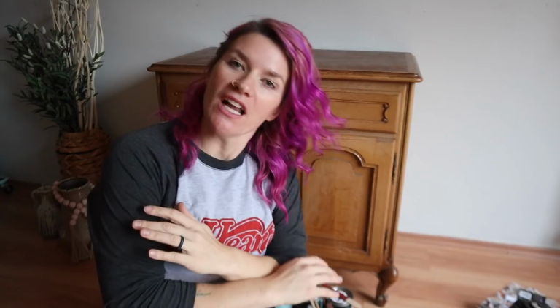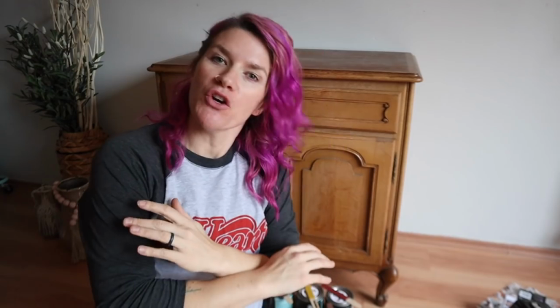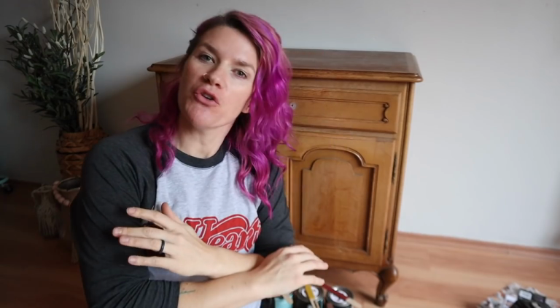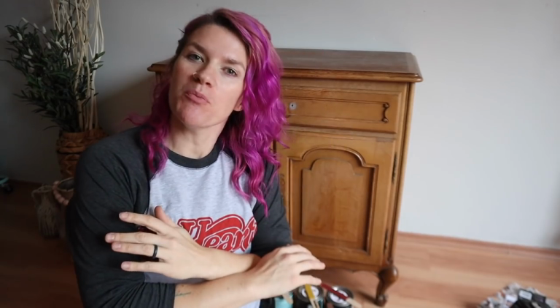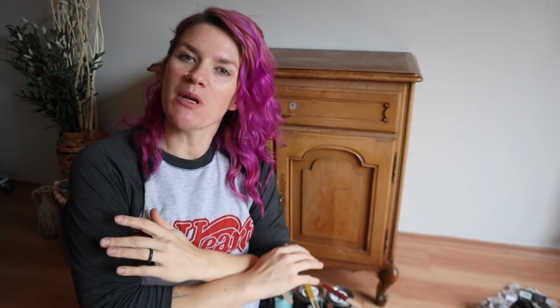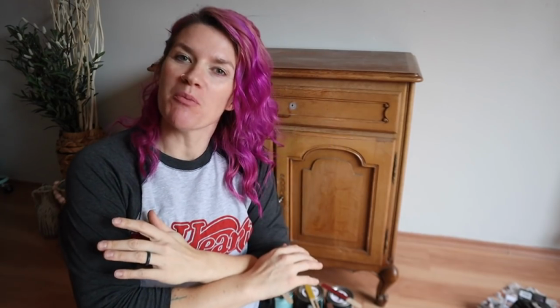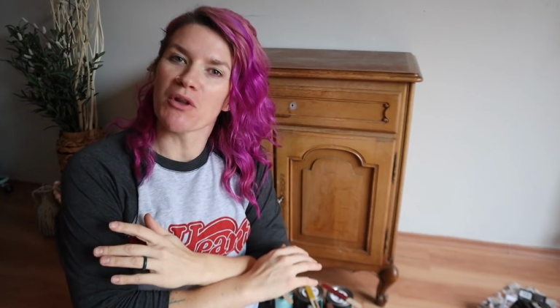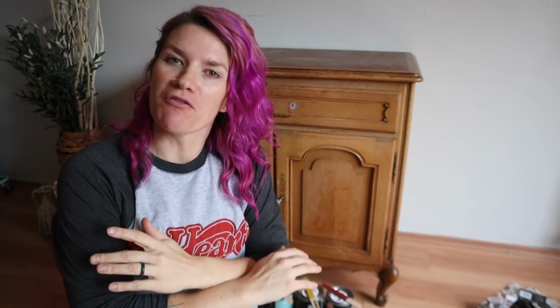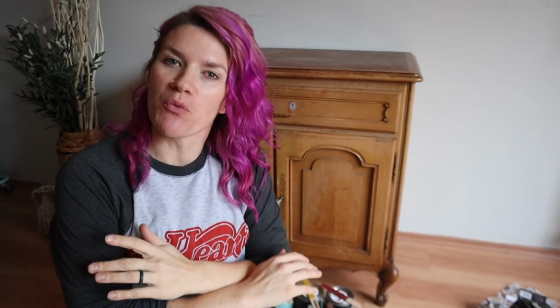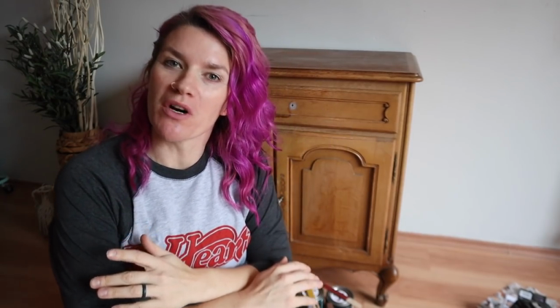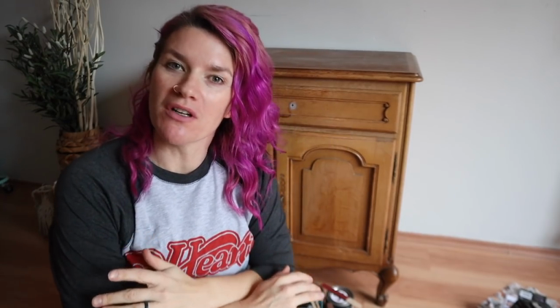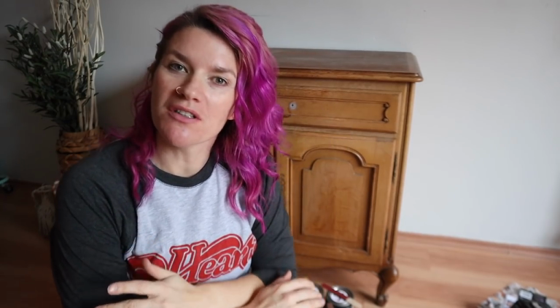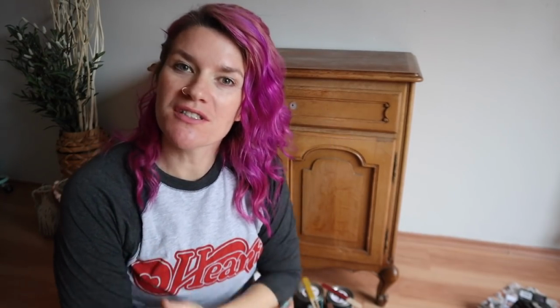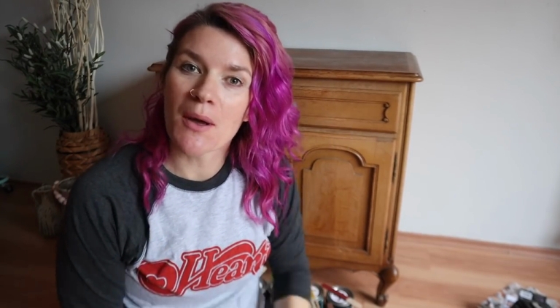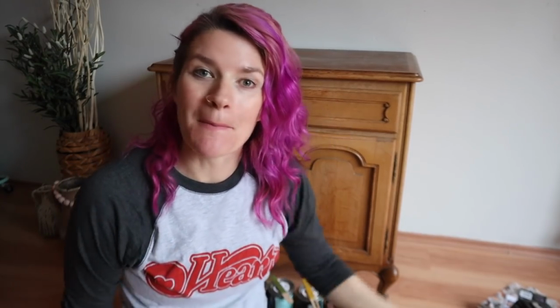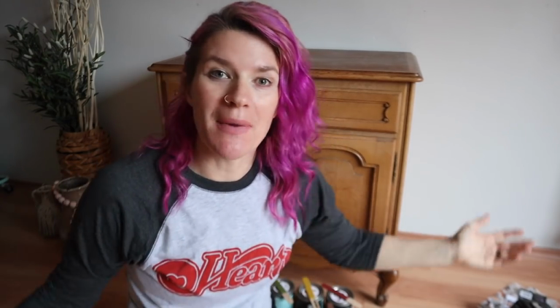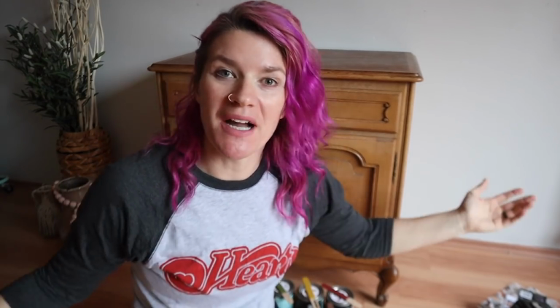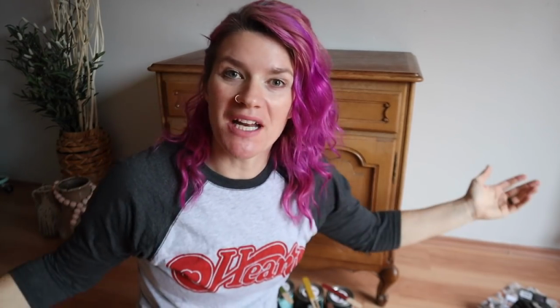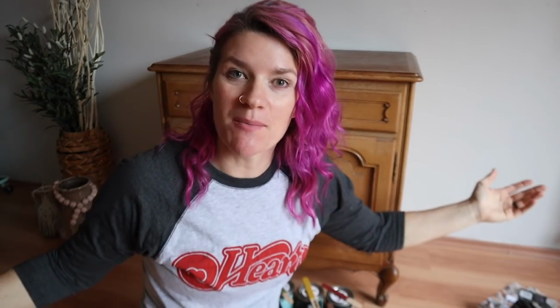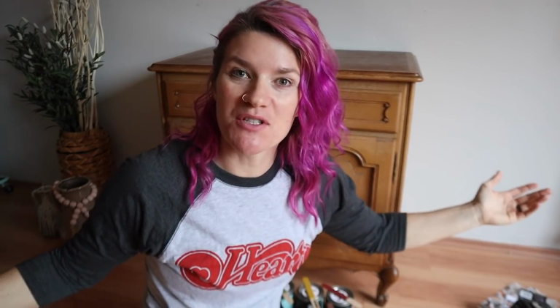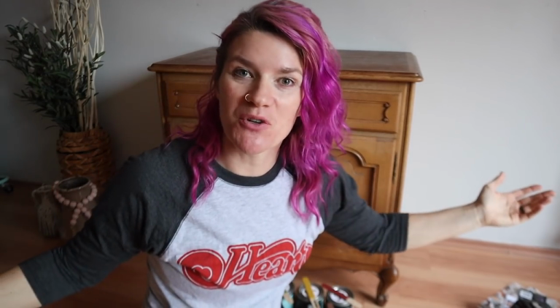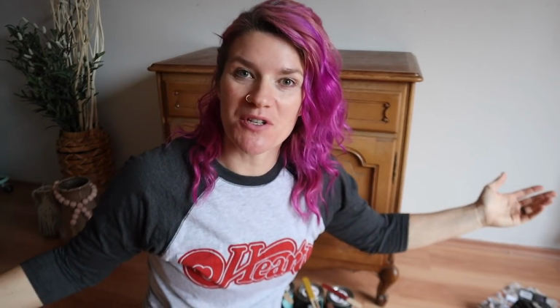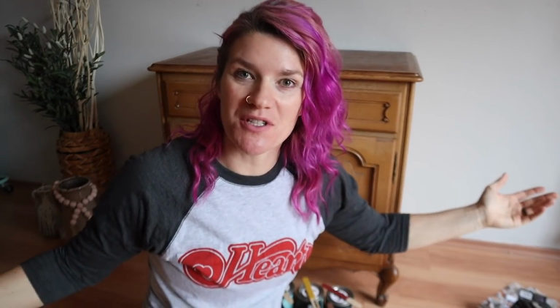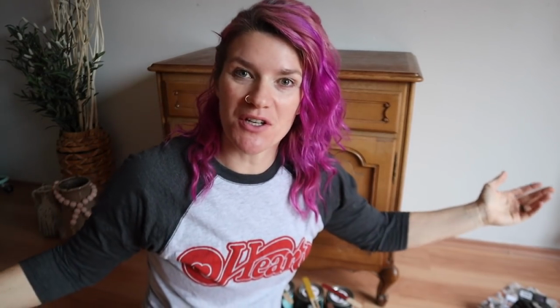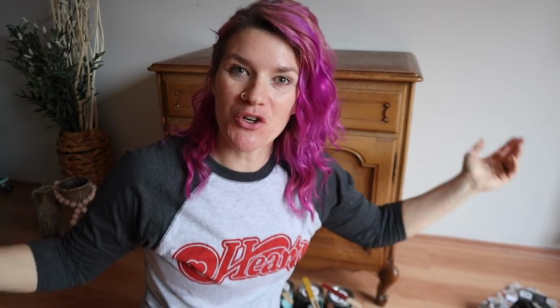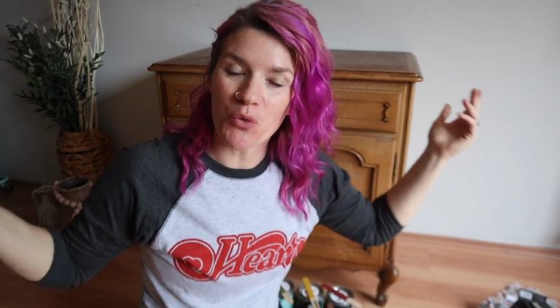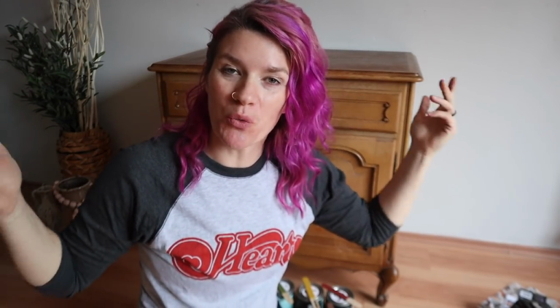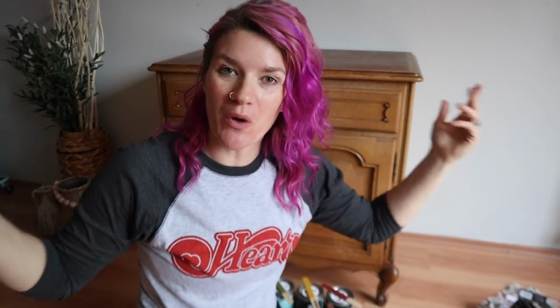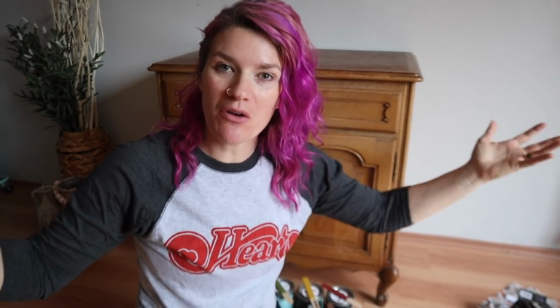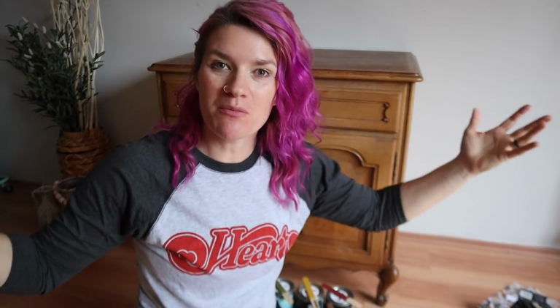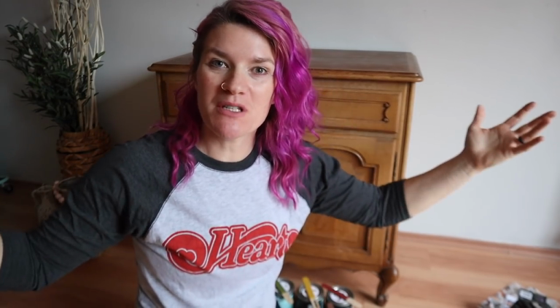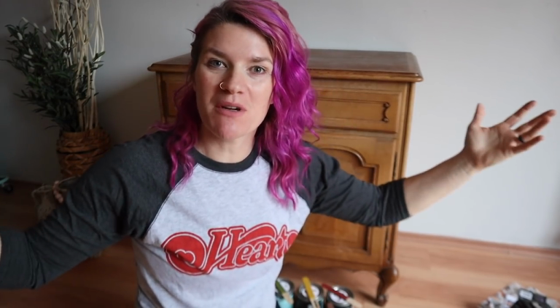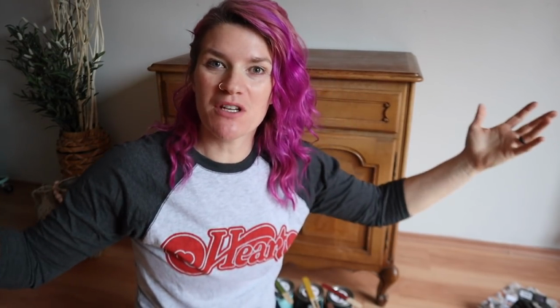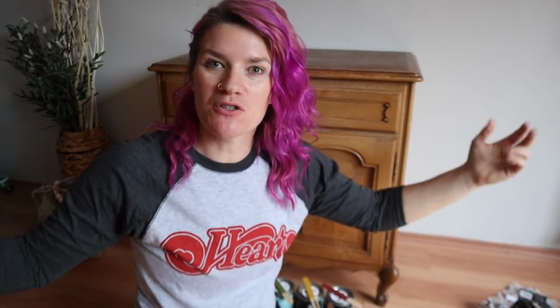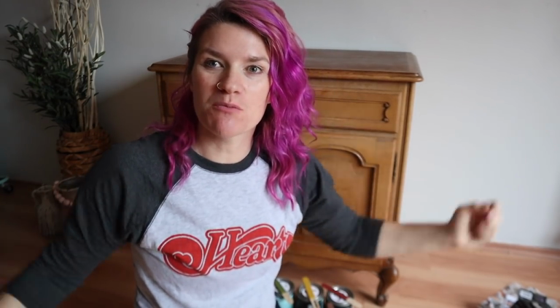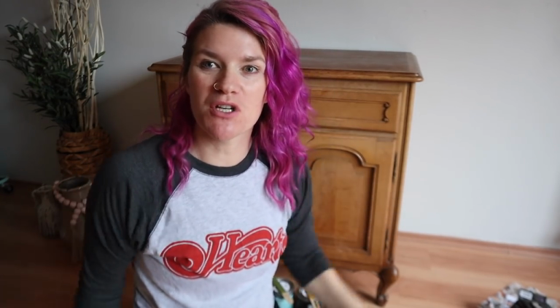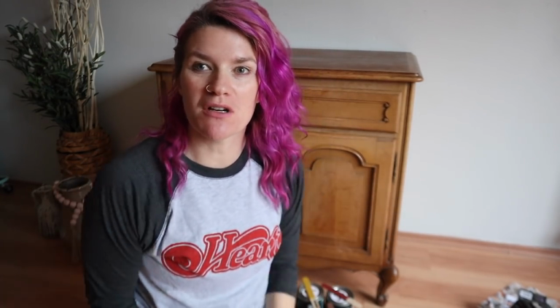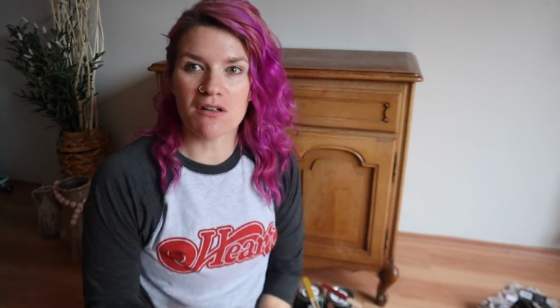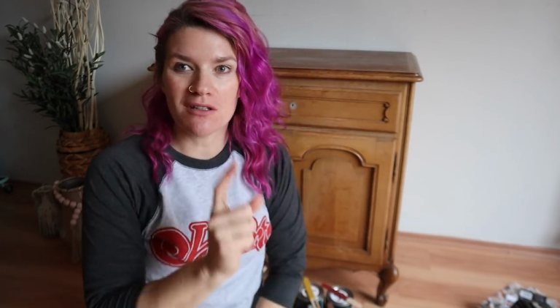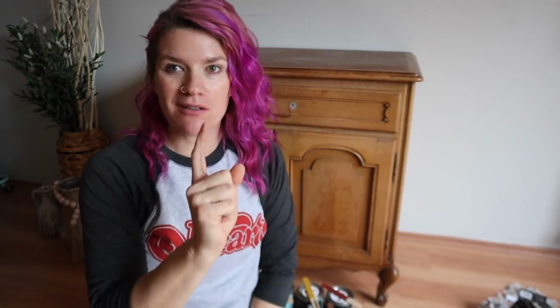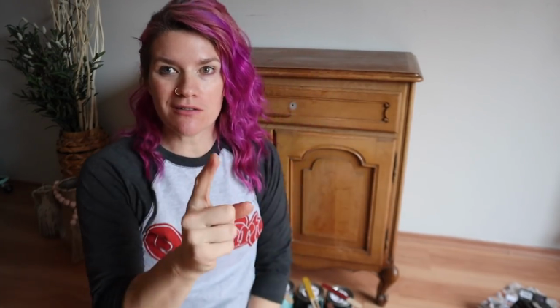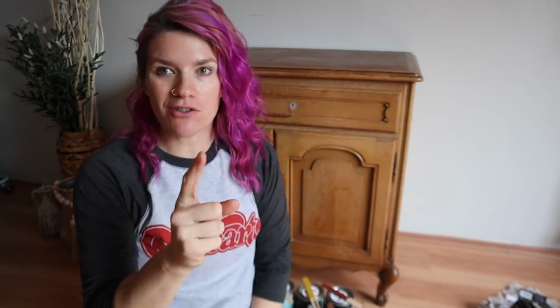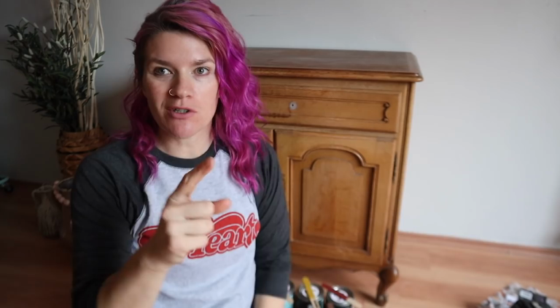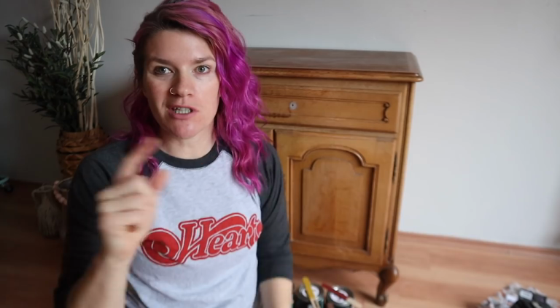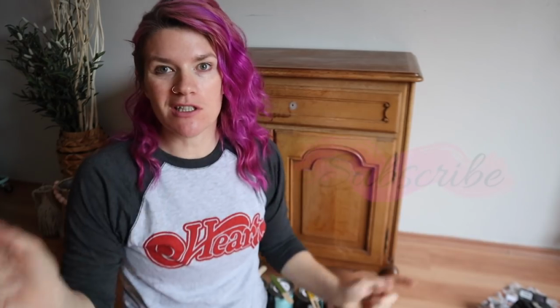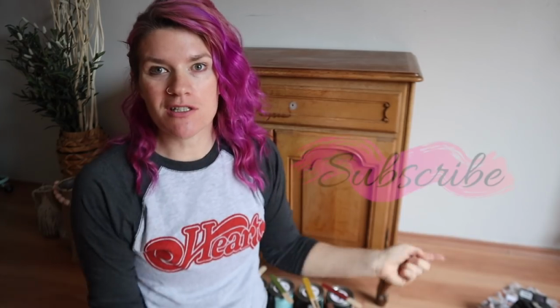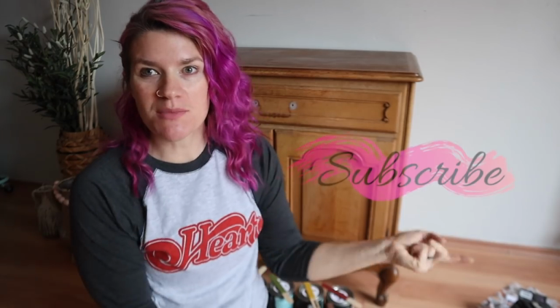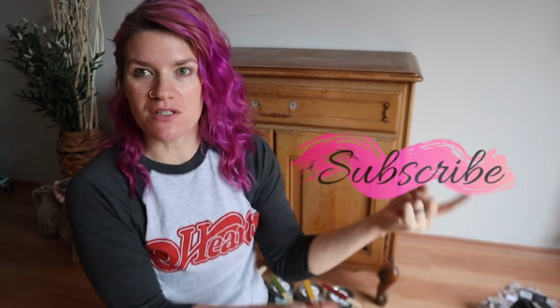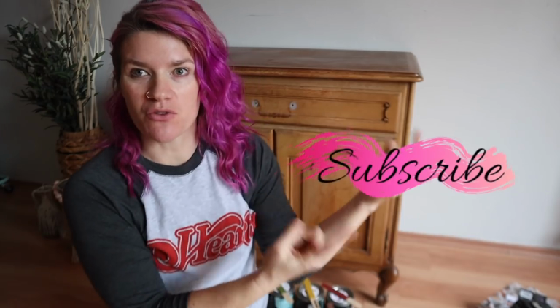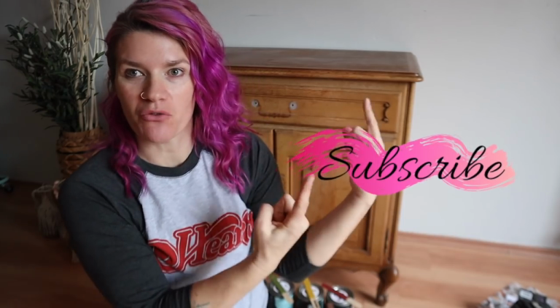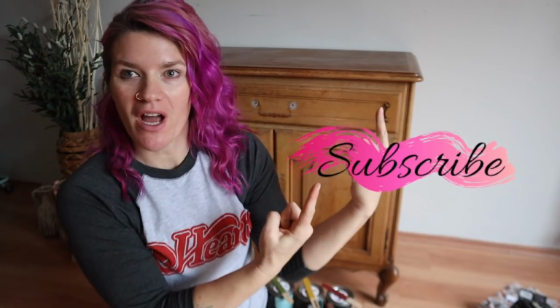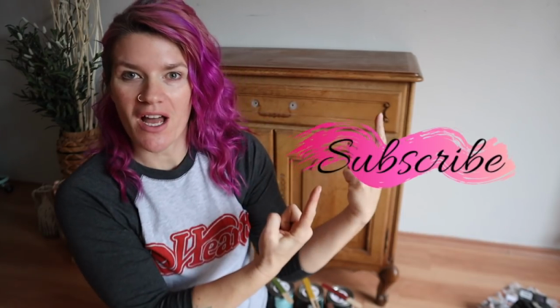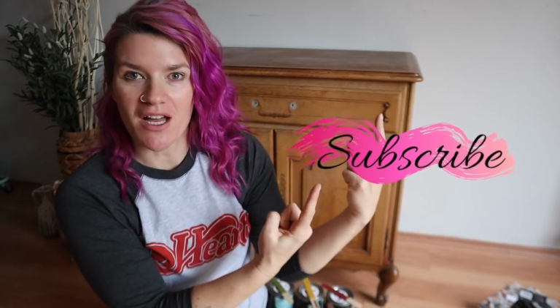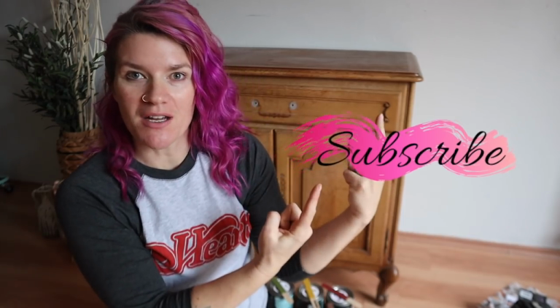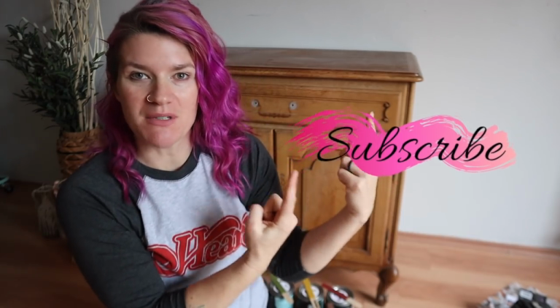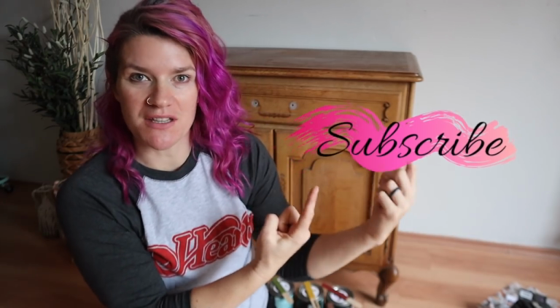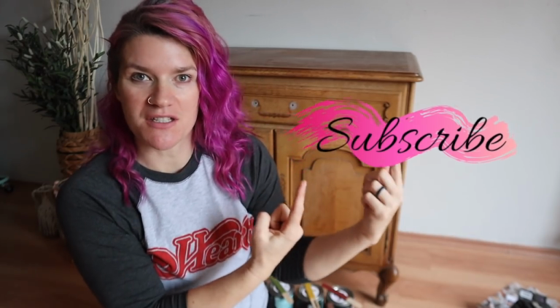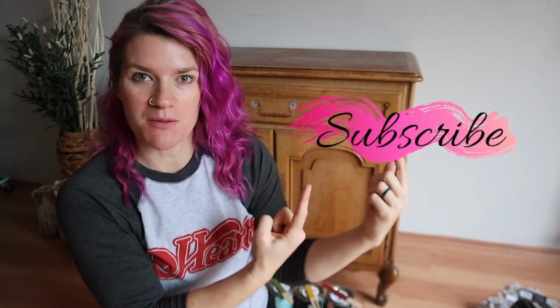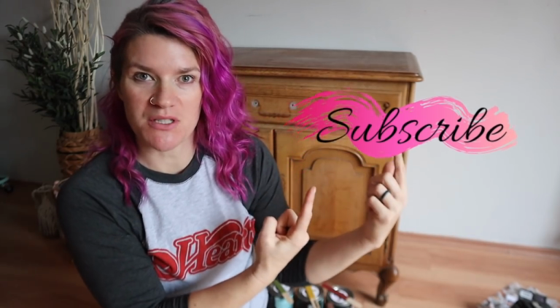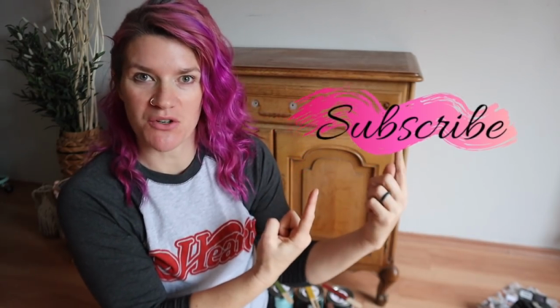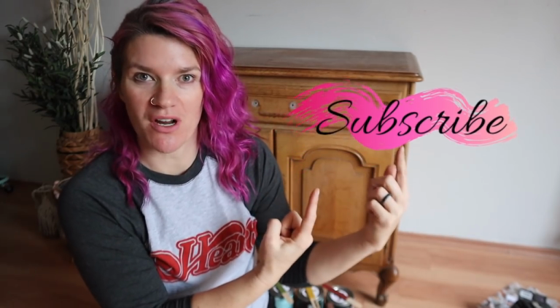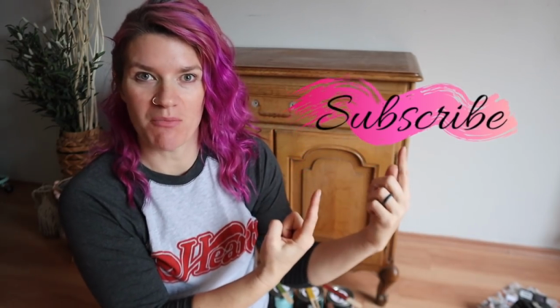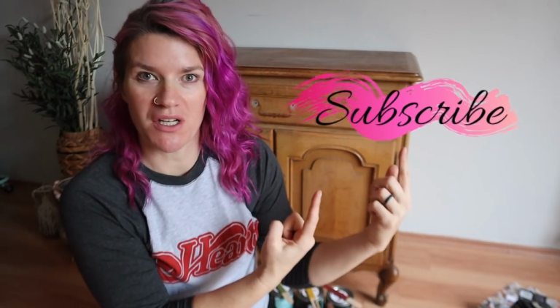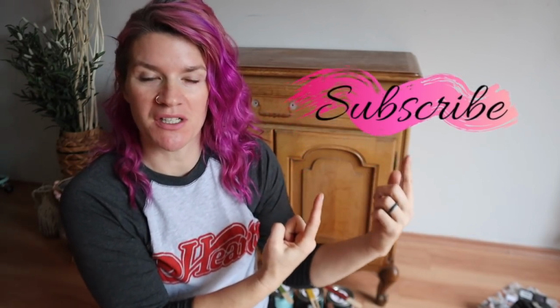Hello, good people of the world. My name is Kristana. Welcome to my YouTube channel. If you are not subscribed, hit the subscribe button.